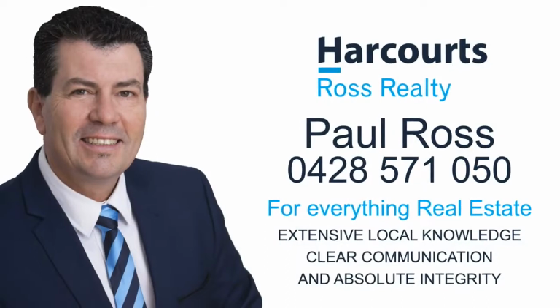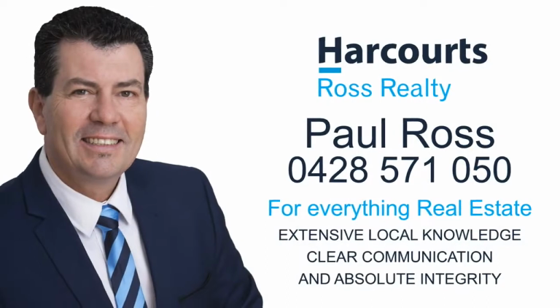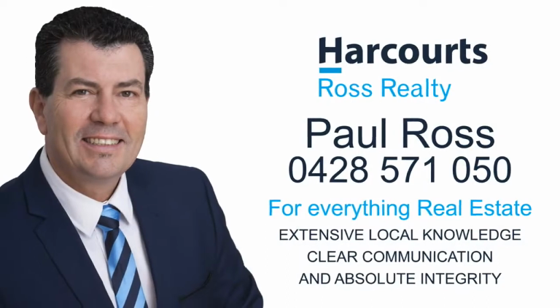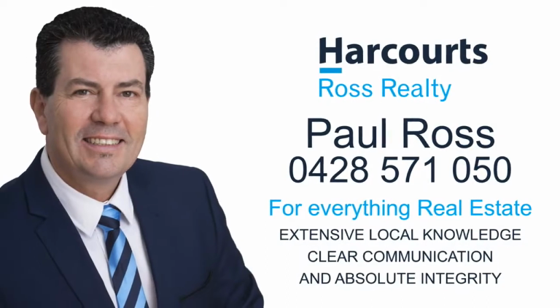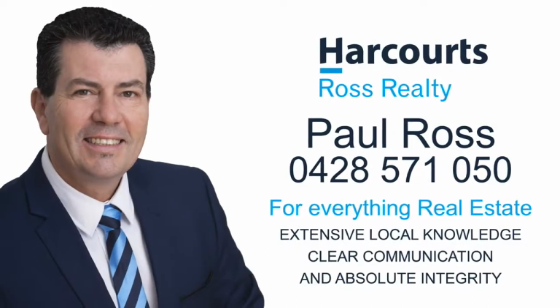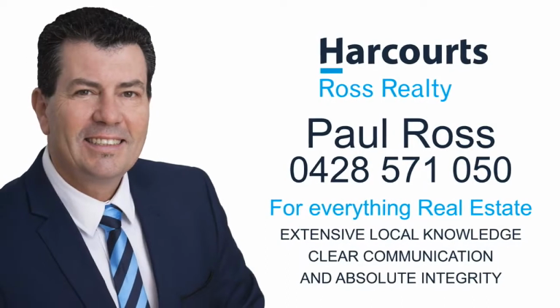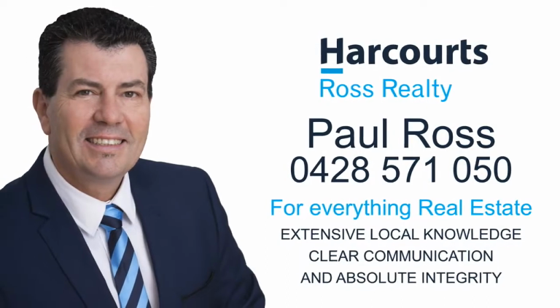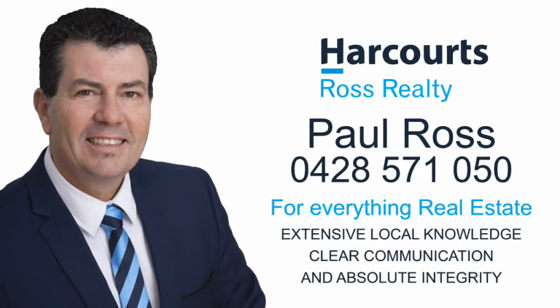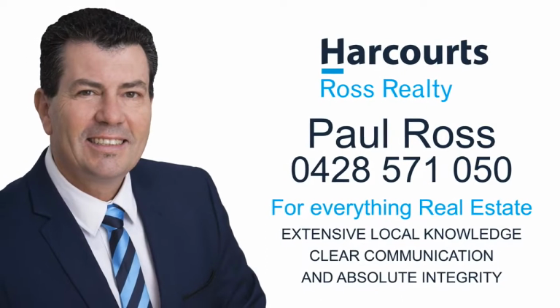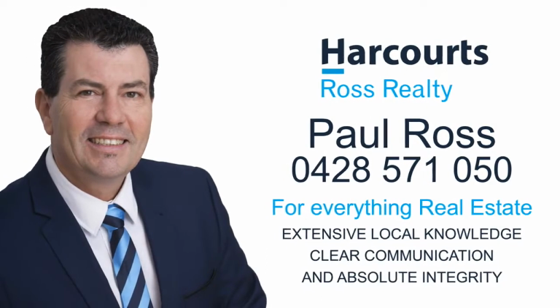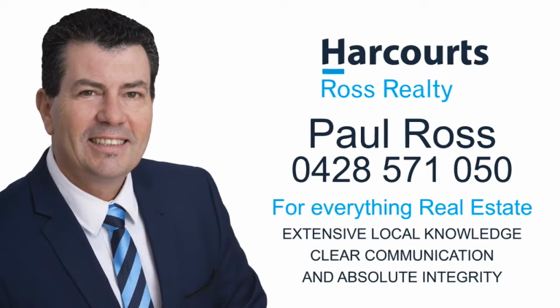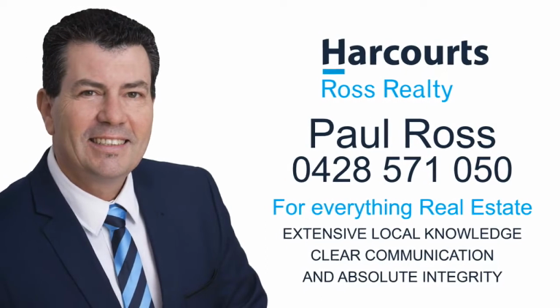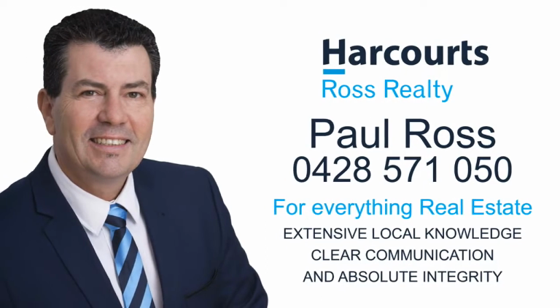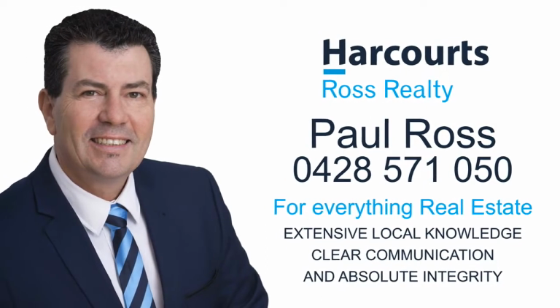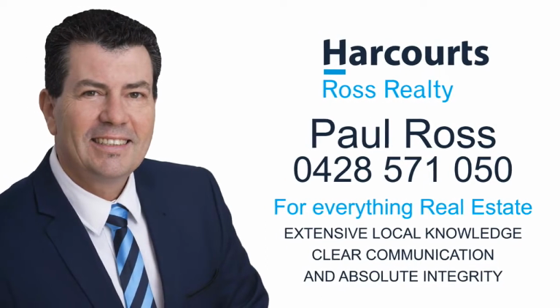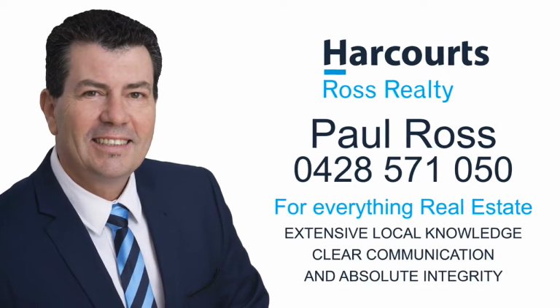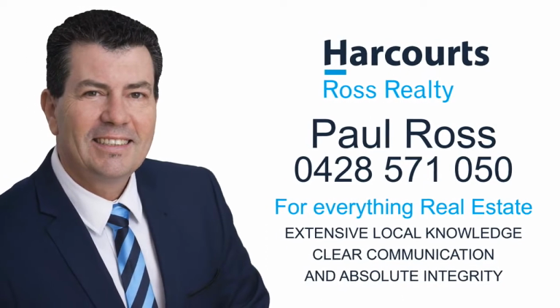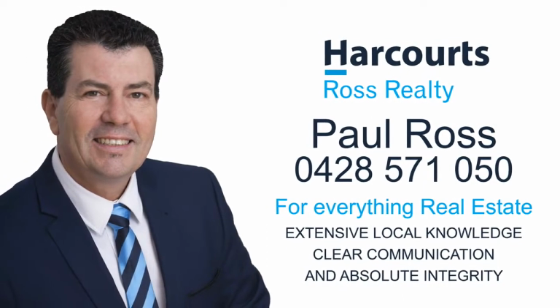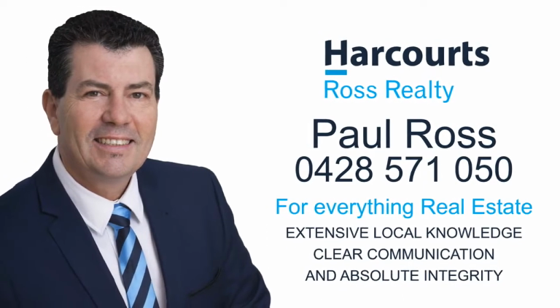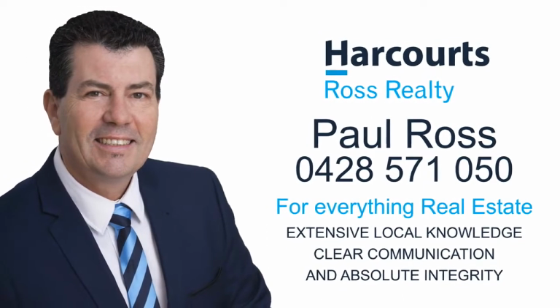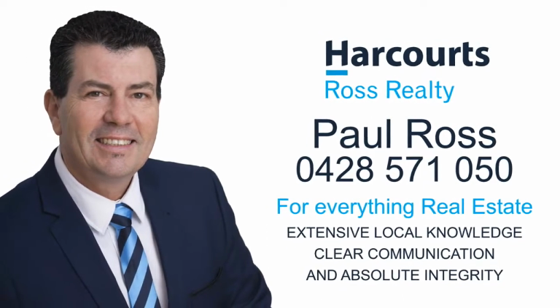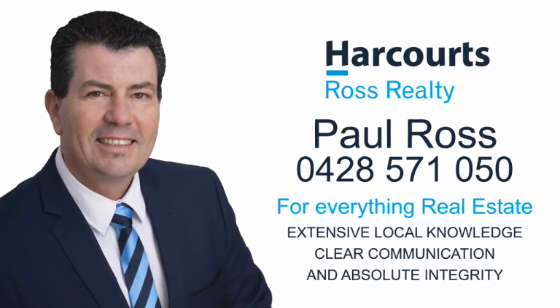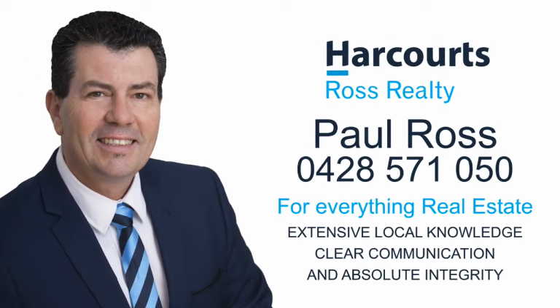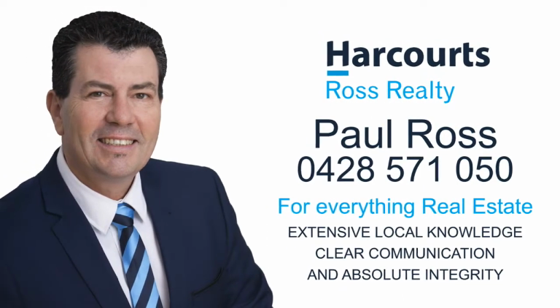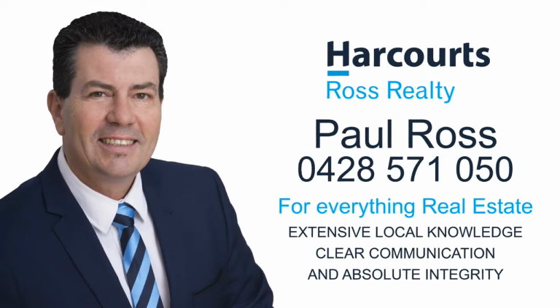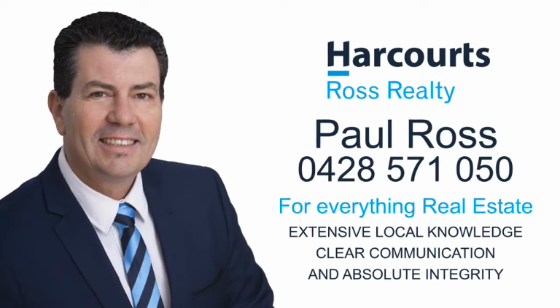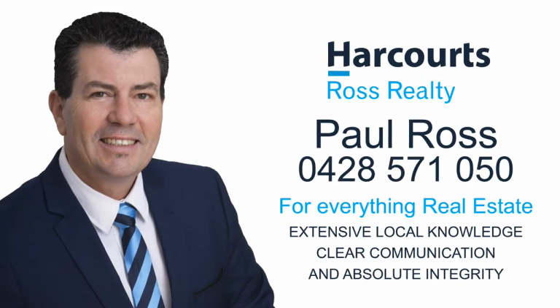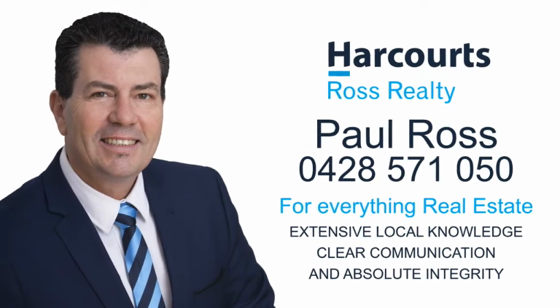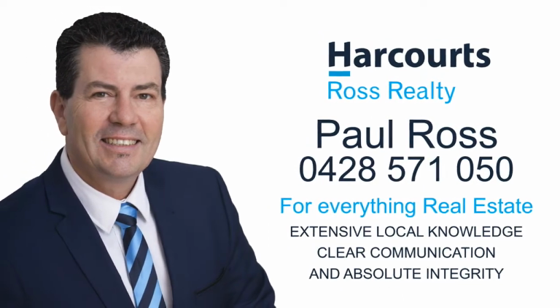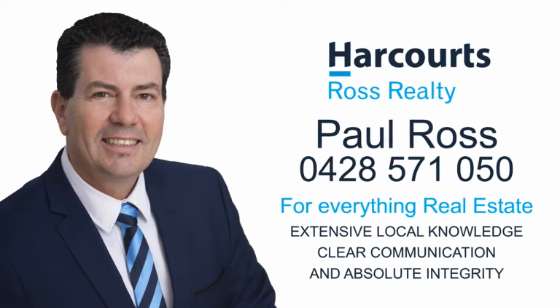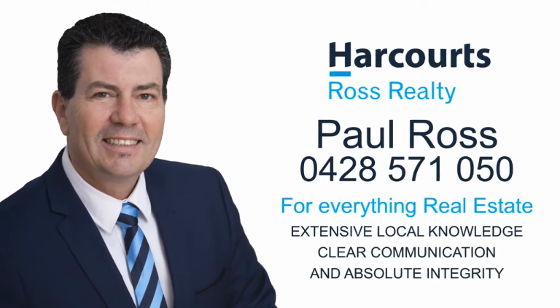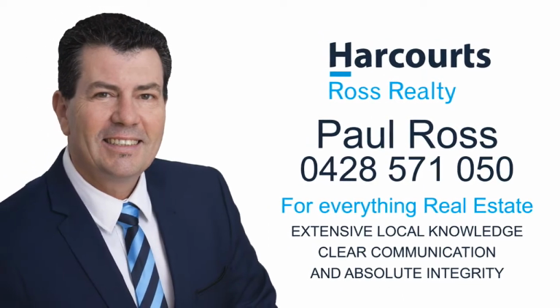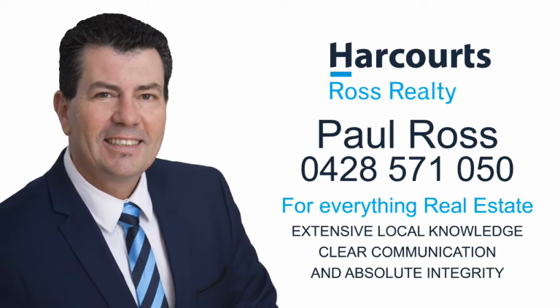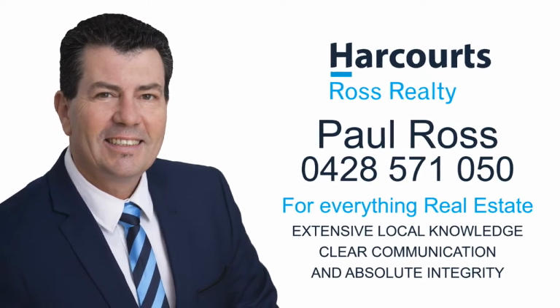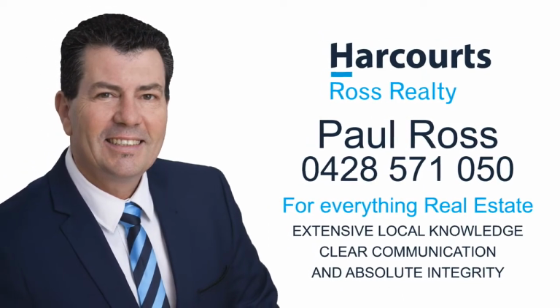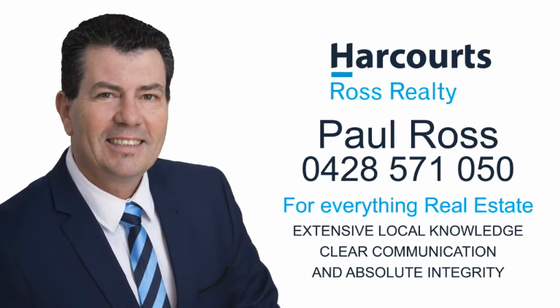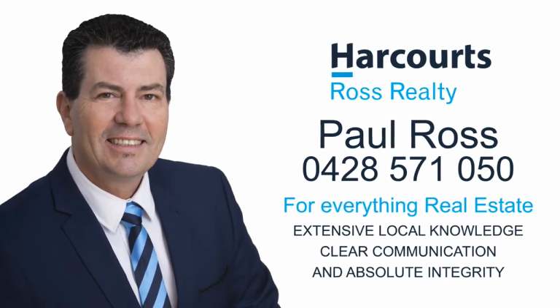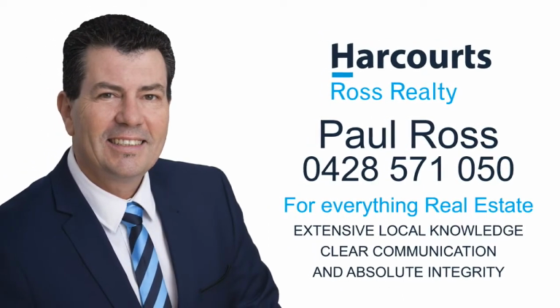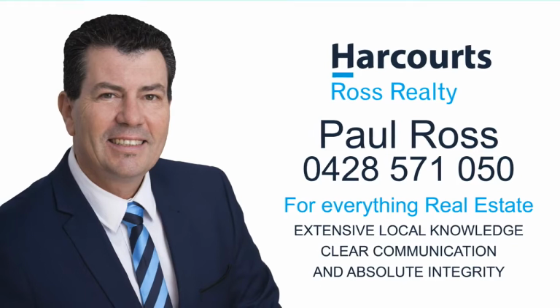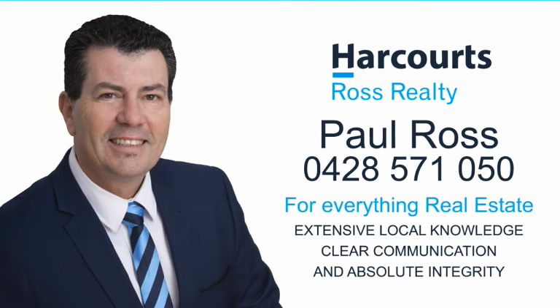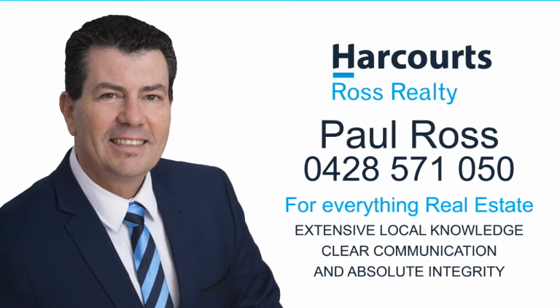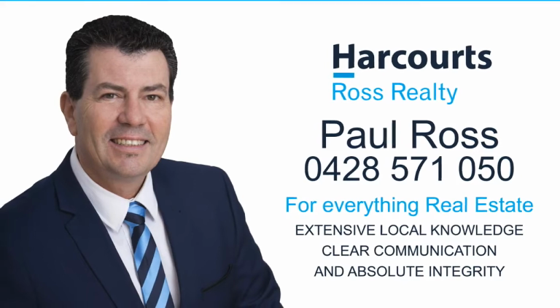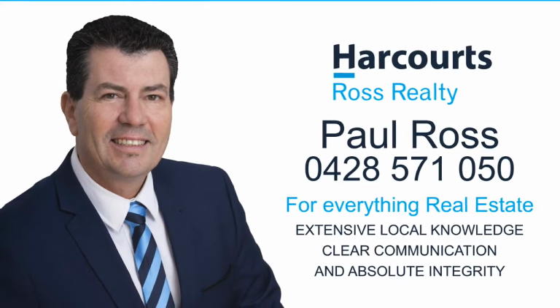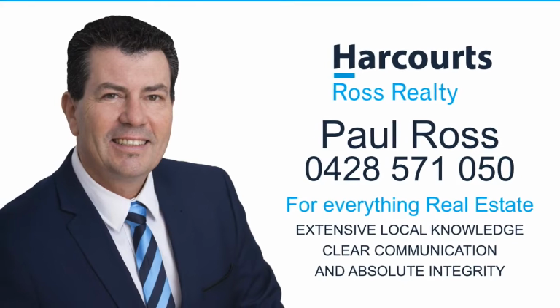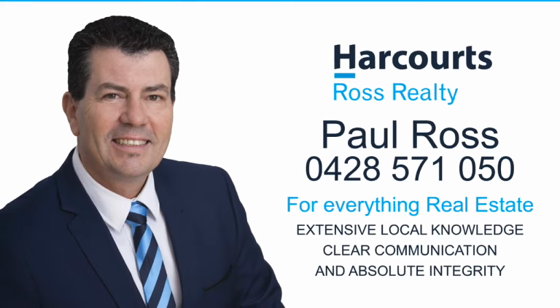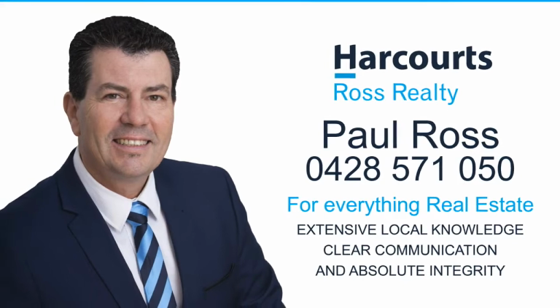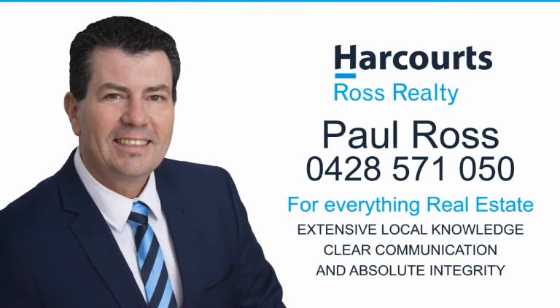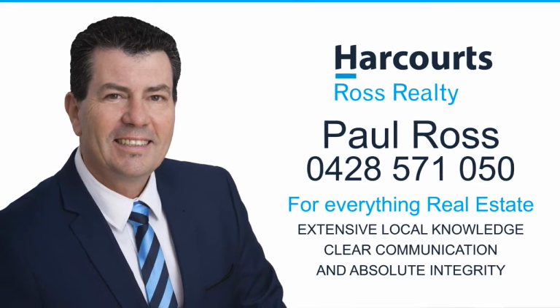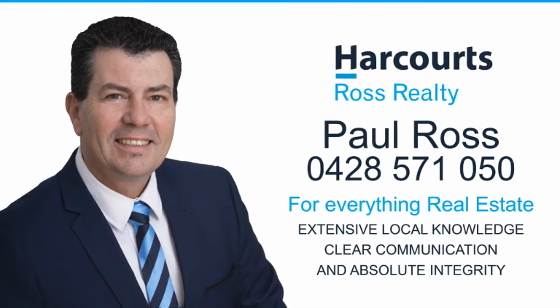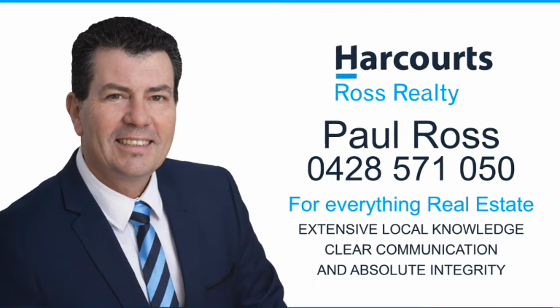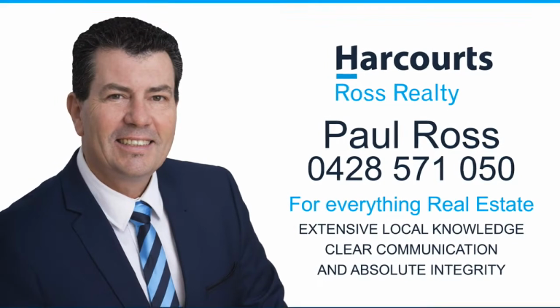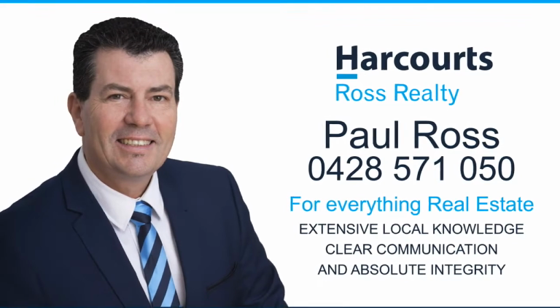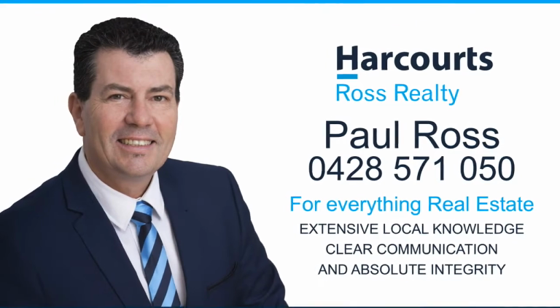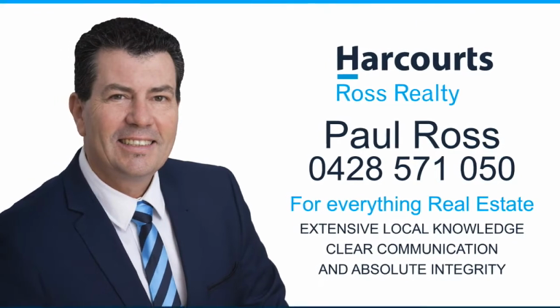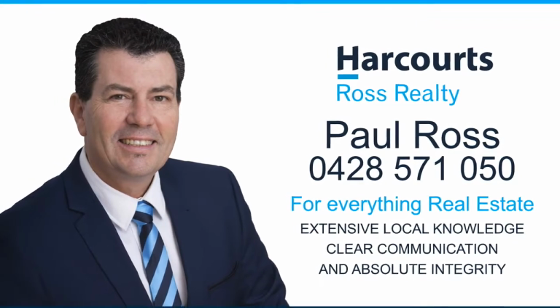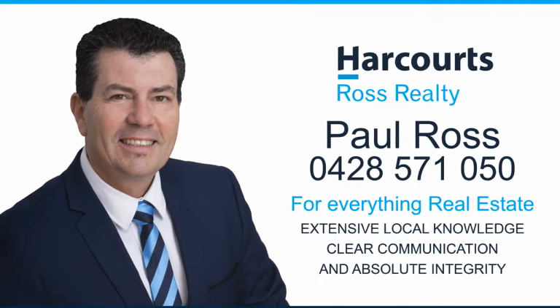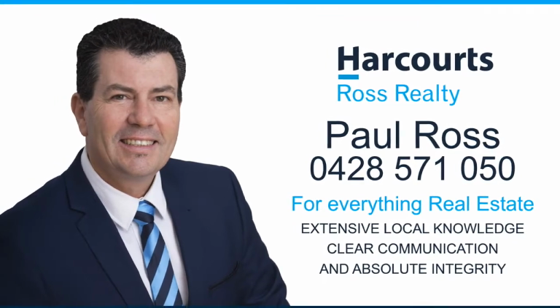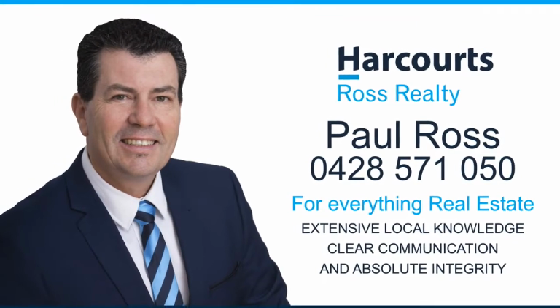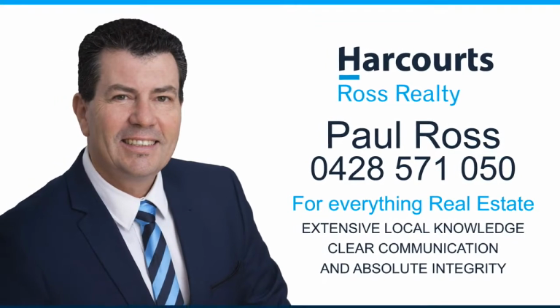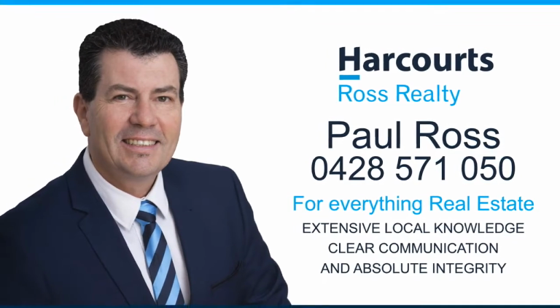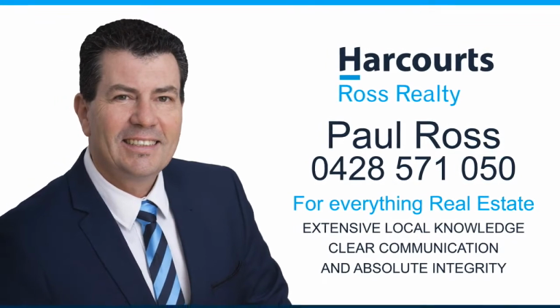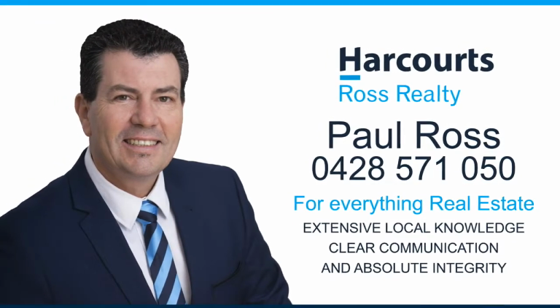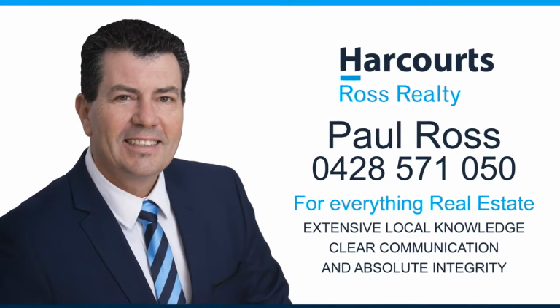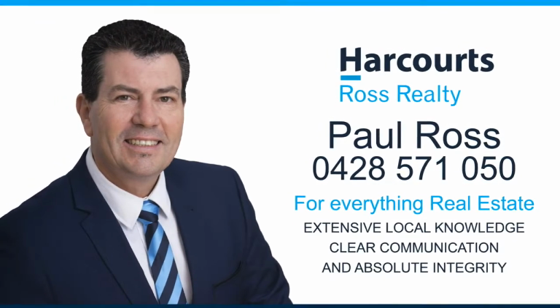For a personal viewing or for everything real estate, contact Paul Ross on 0428 571 050.